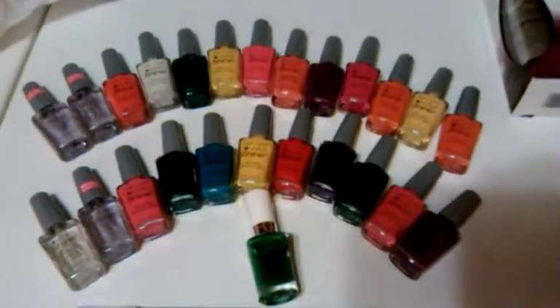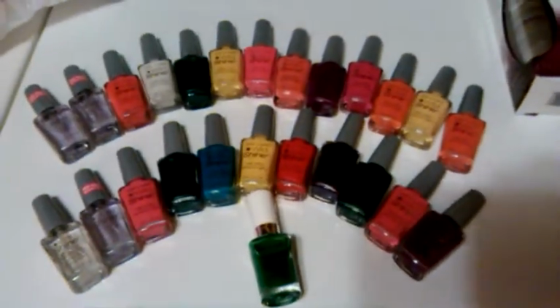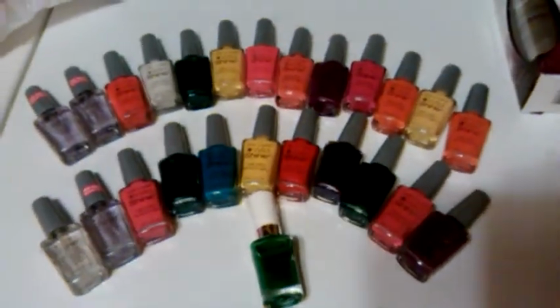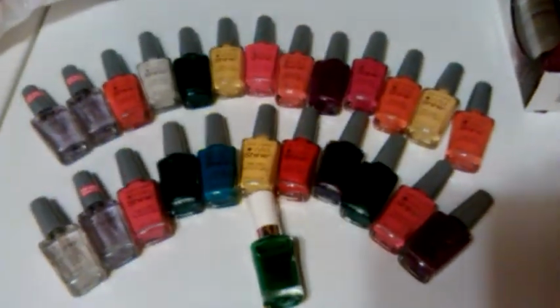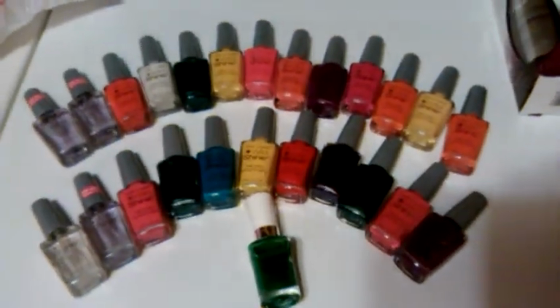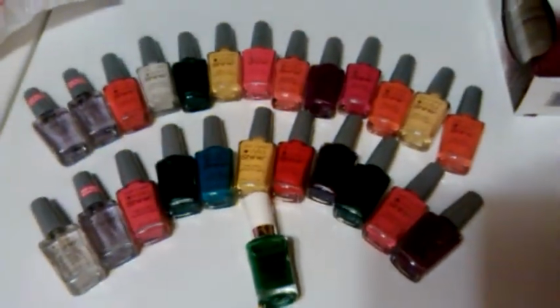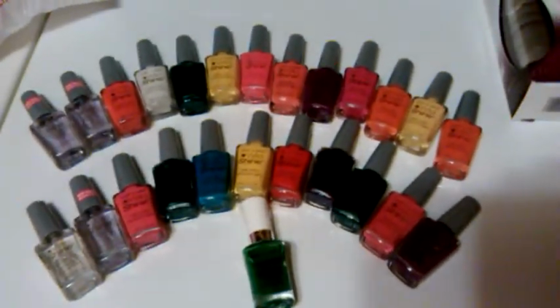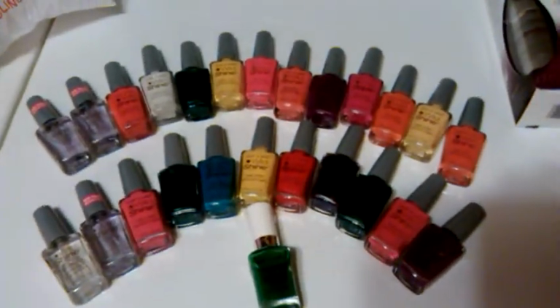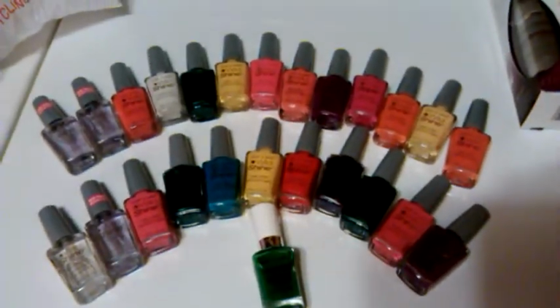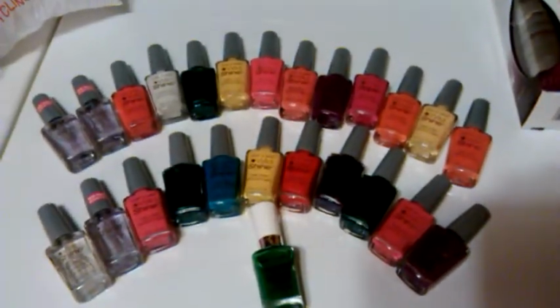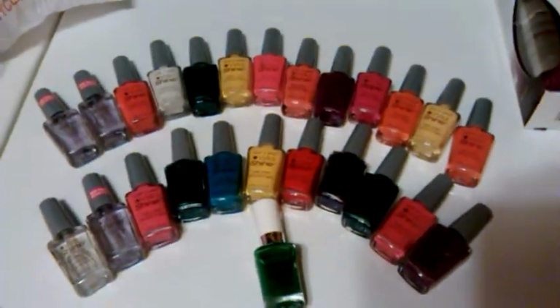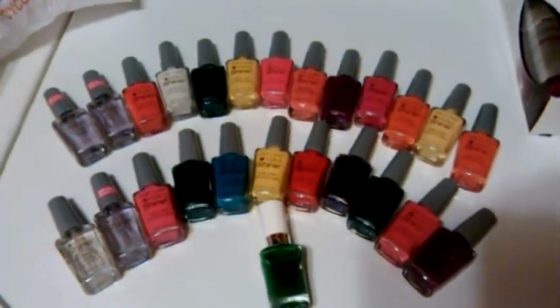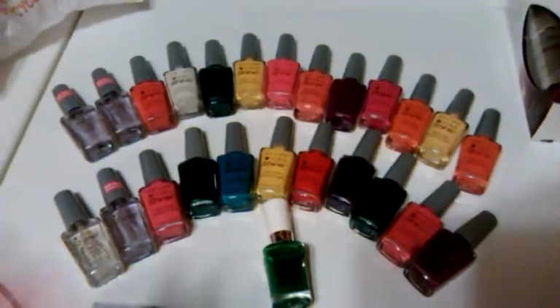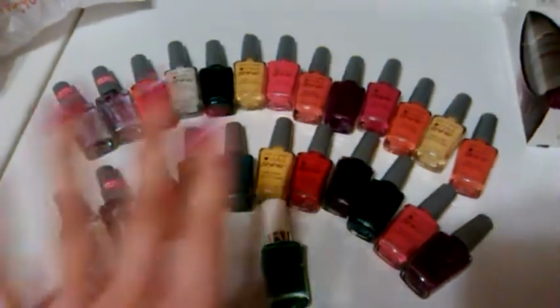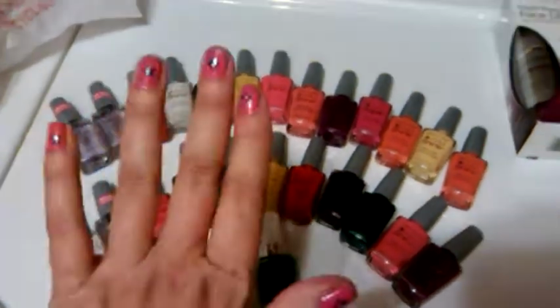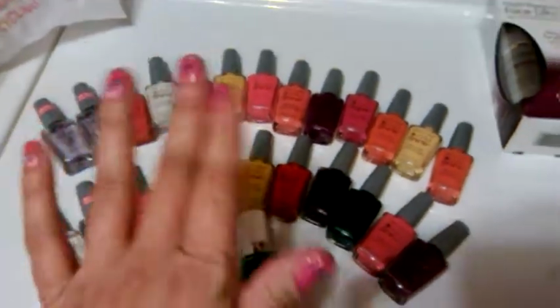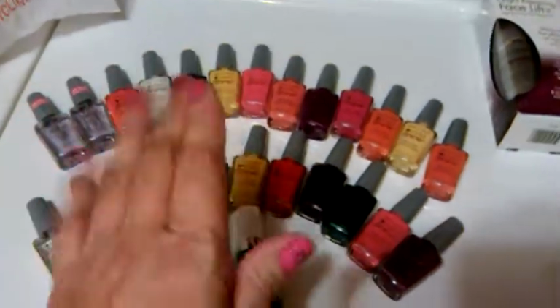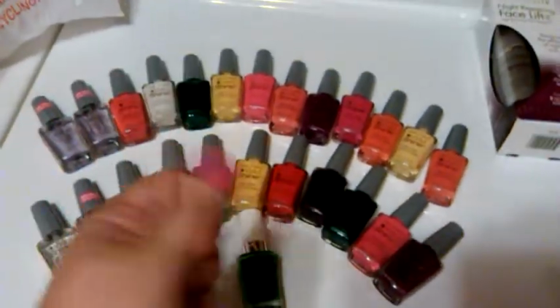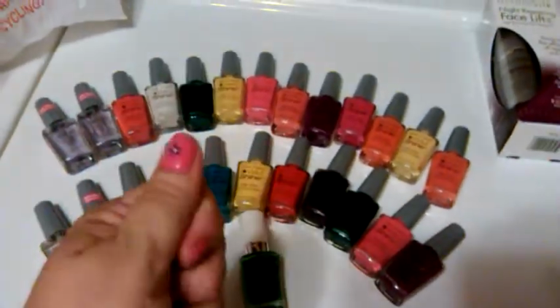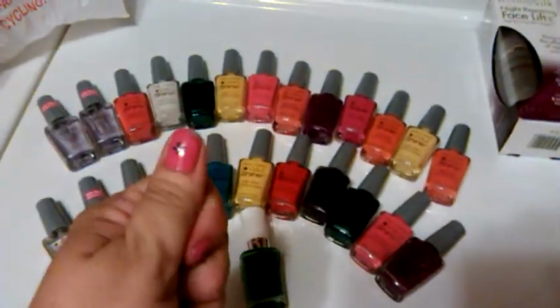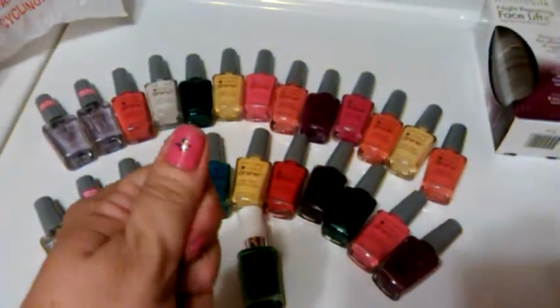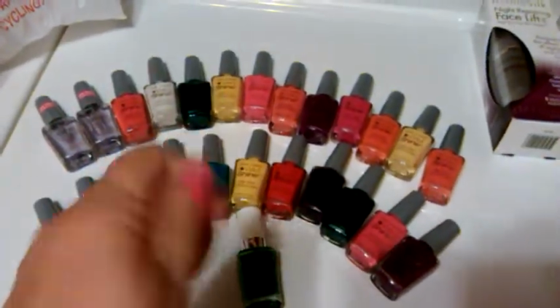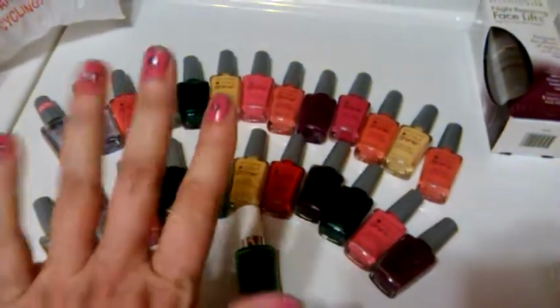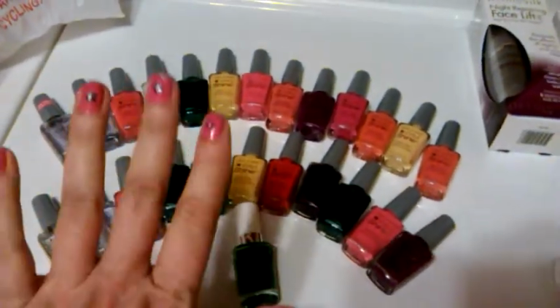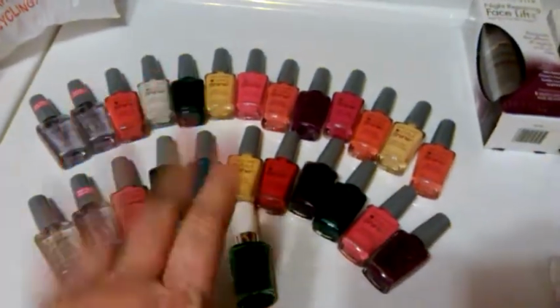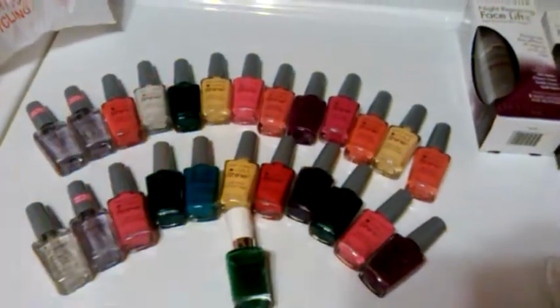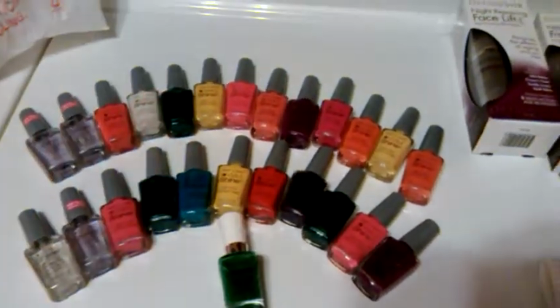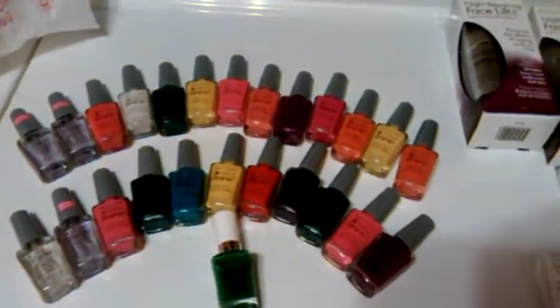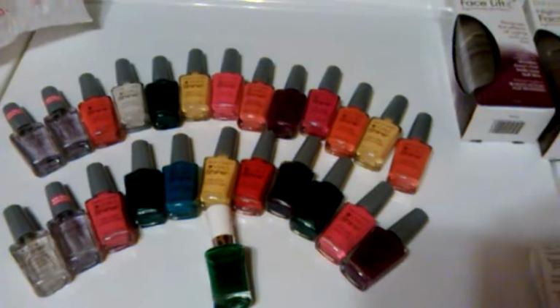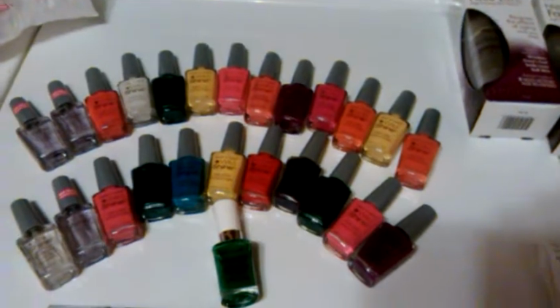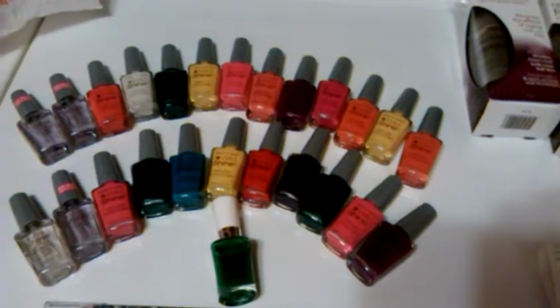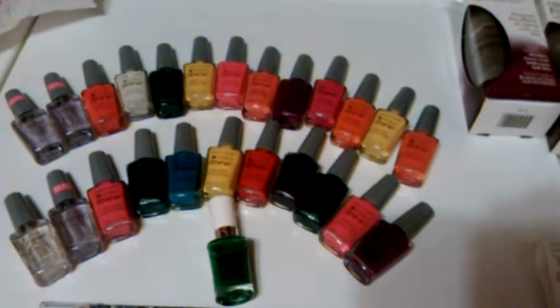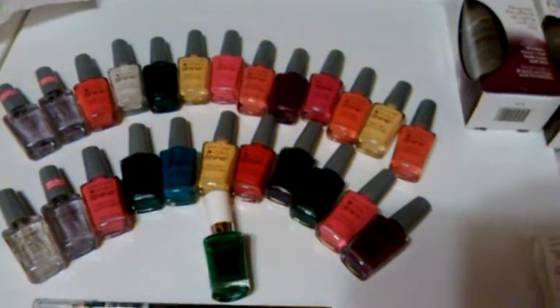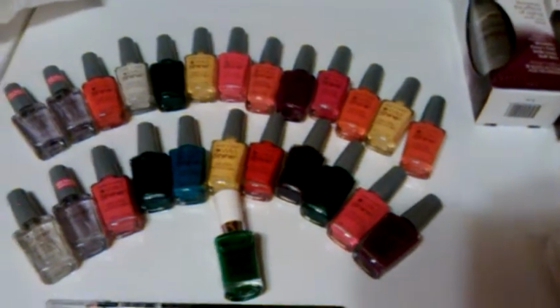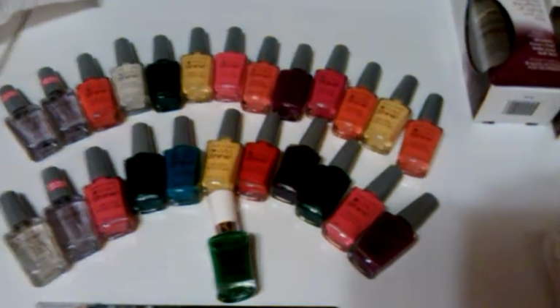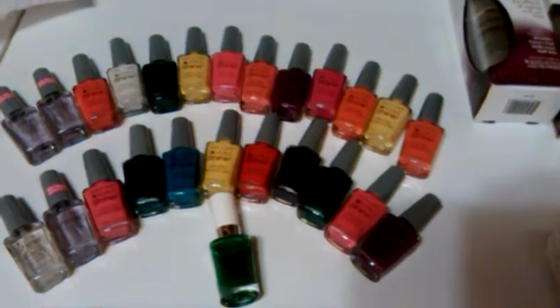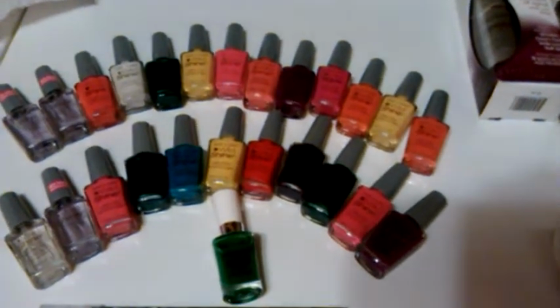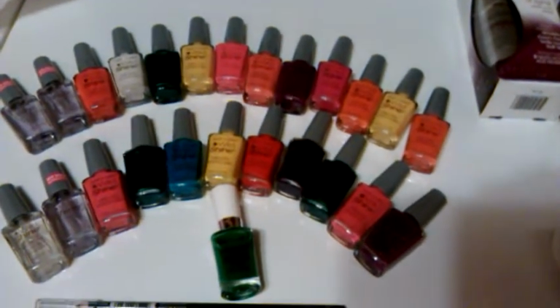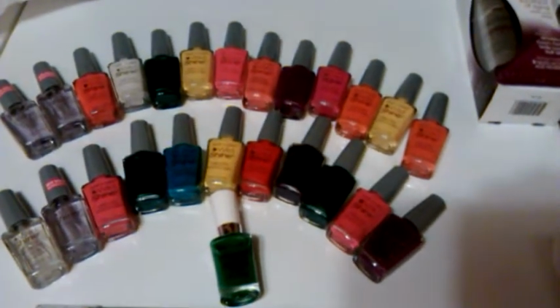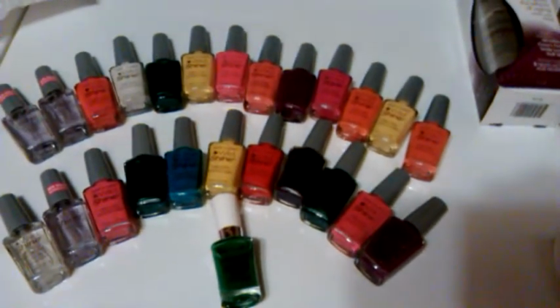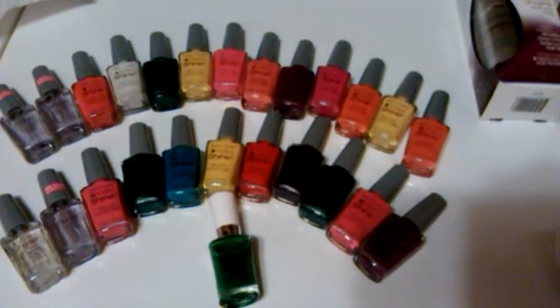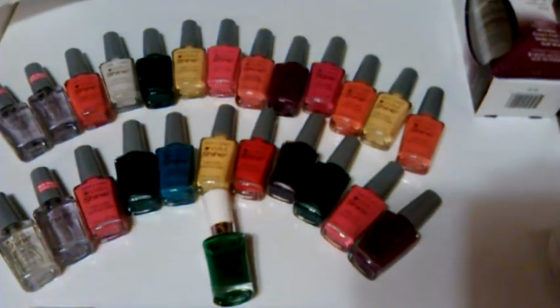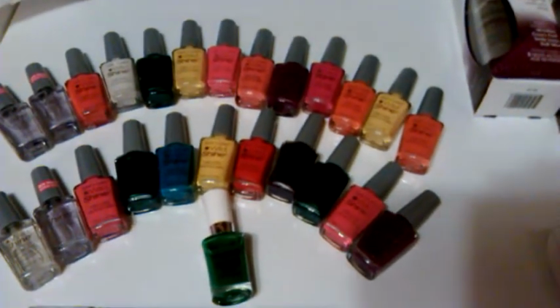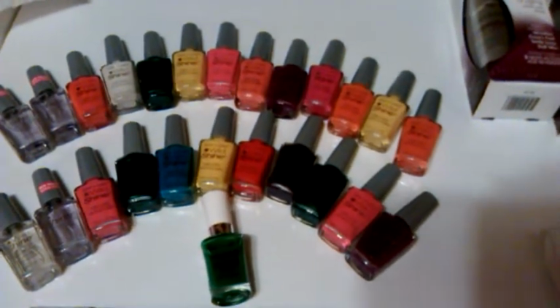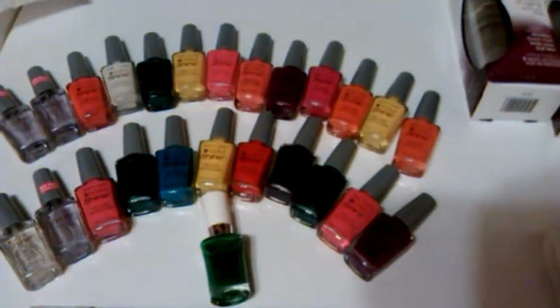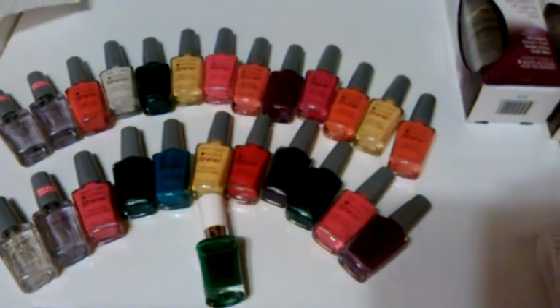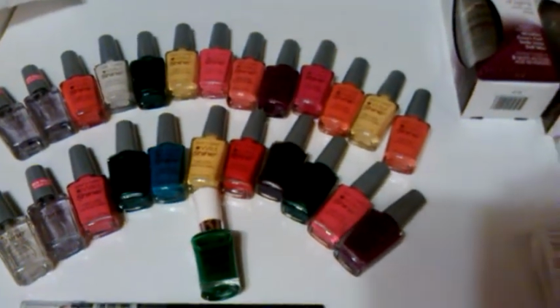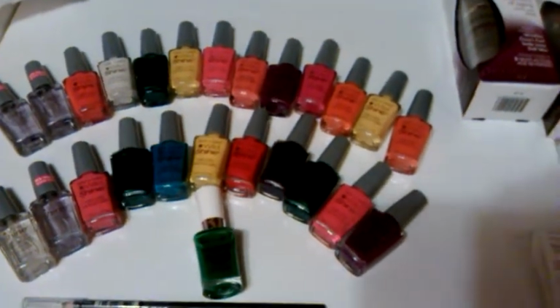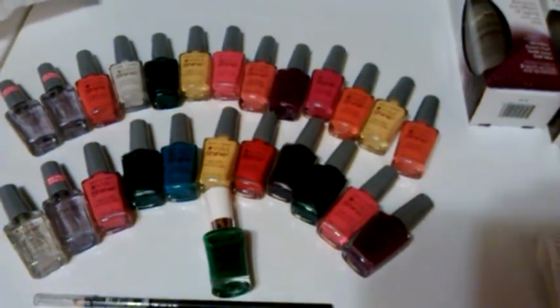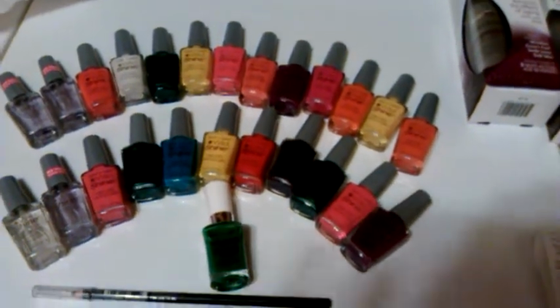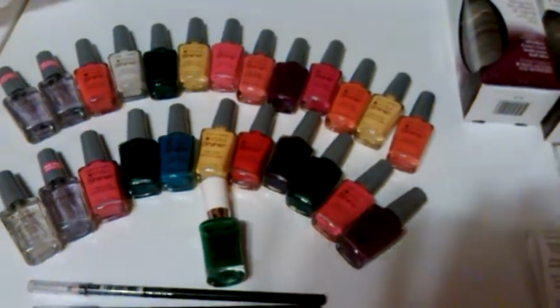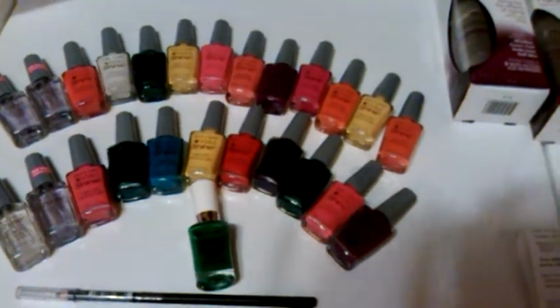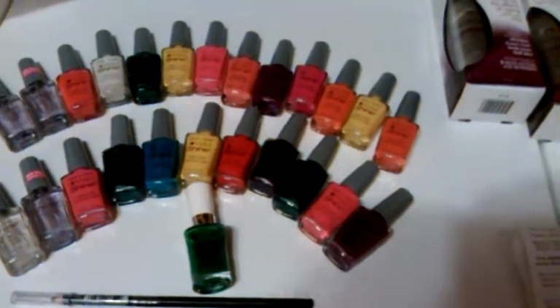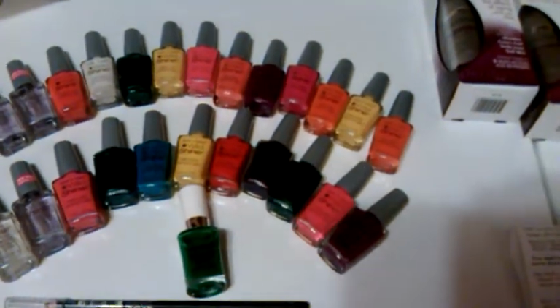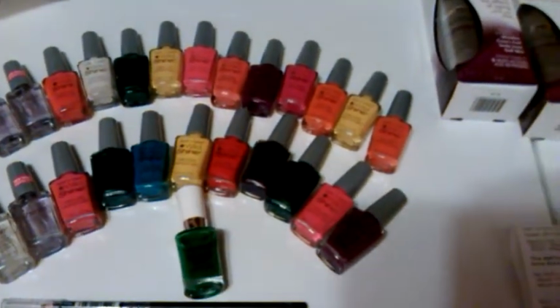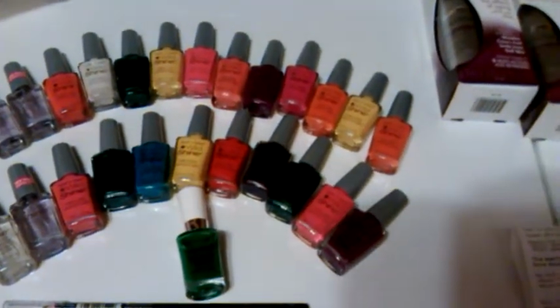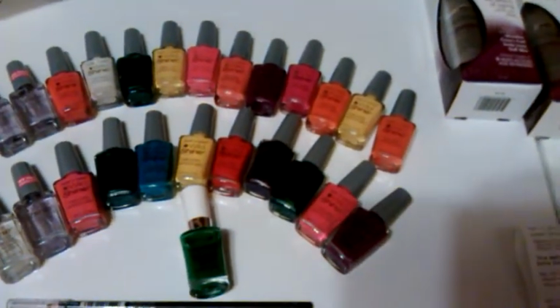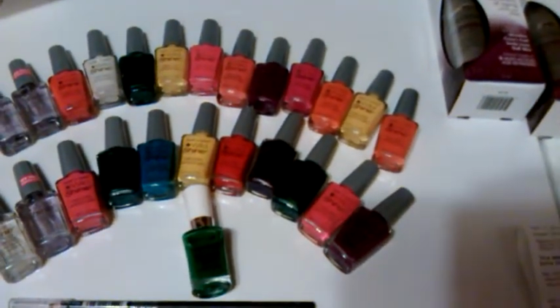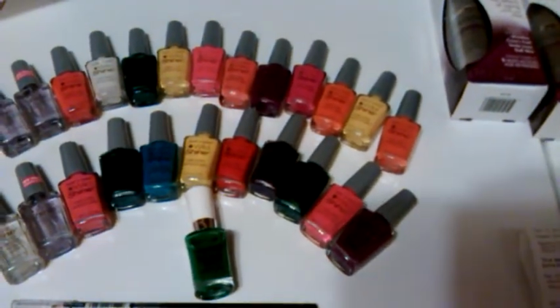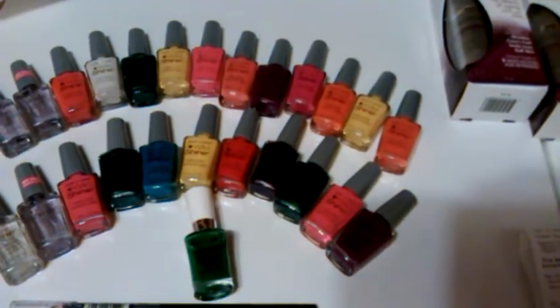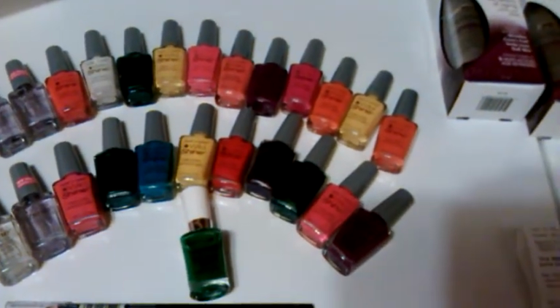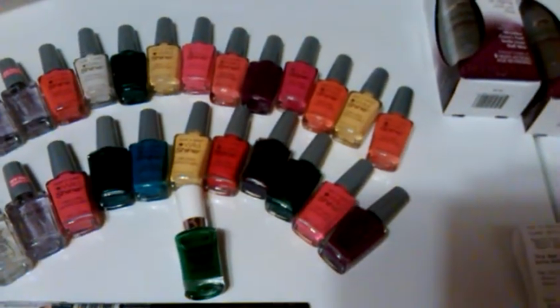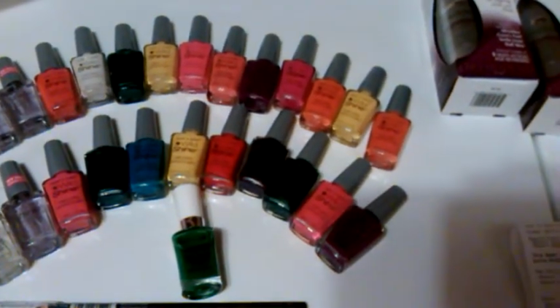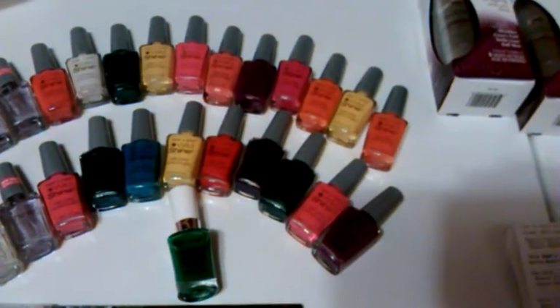There you go y'all — plenty of nail polish! I'll have to paint my nails some more. Thanks for watching, y'all, bye!